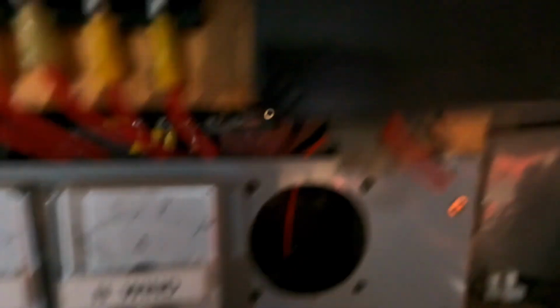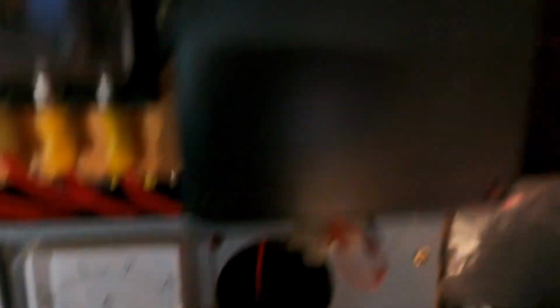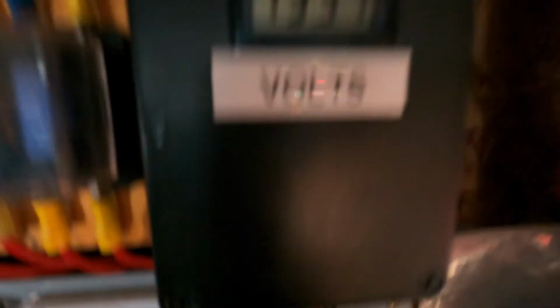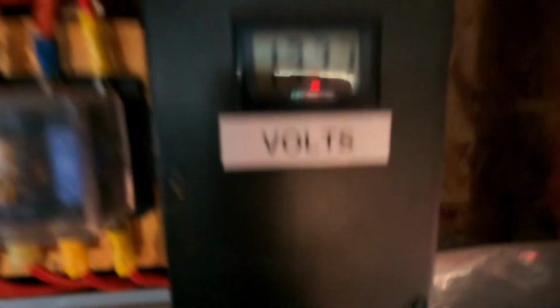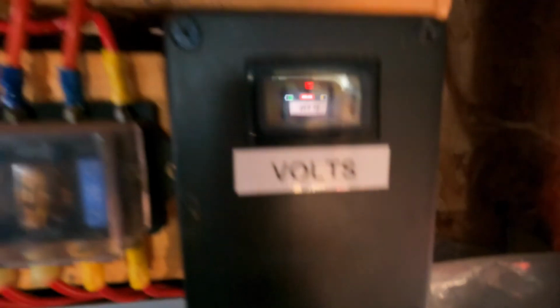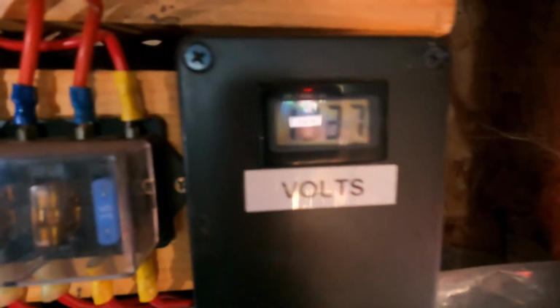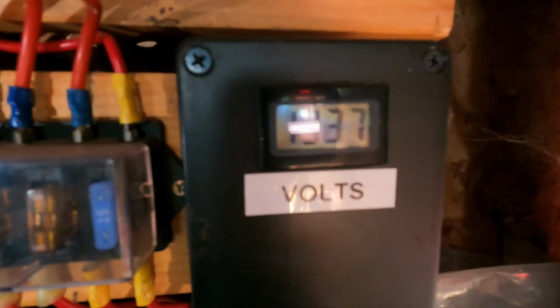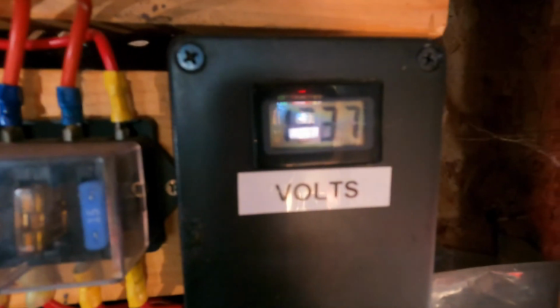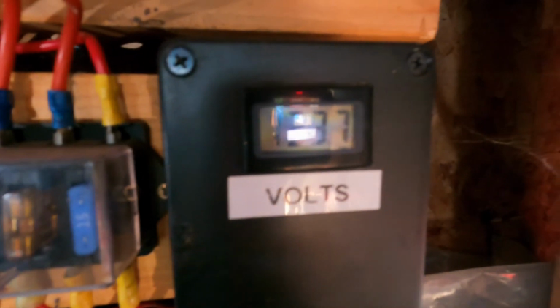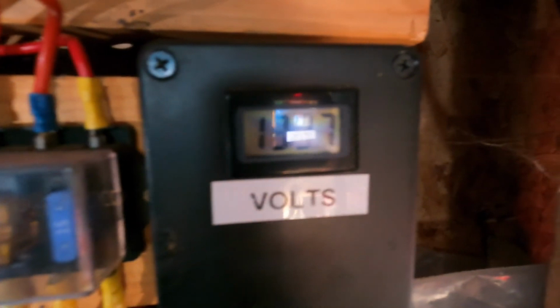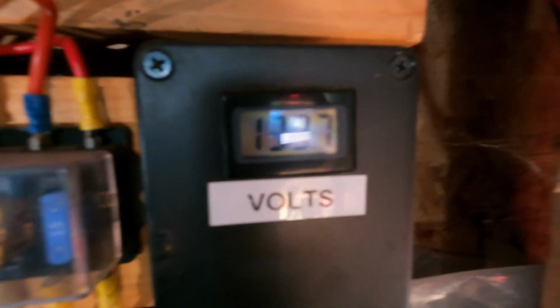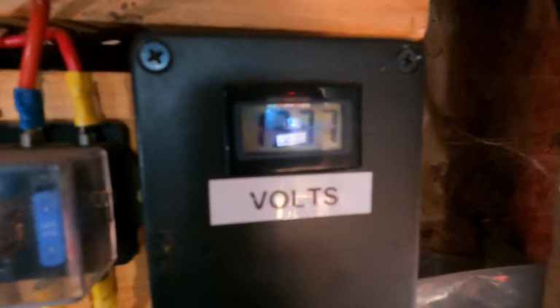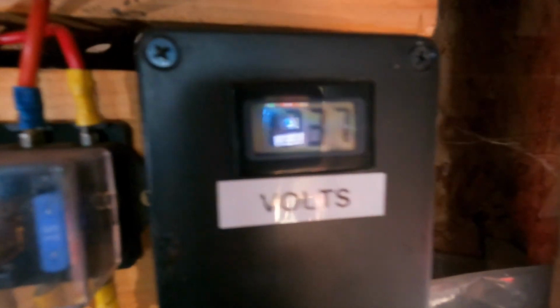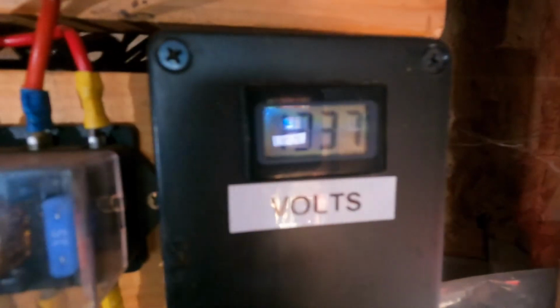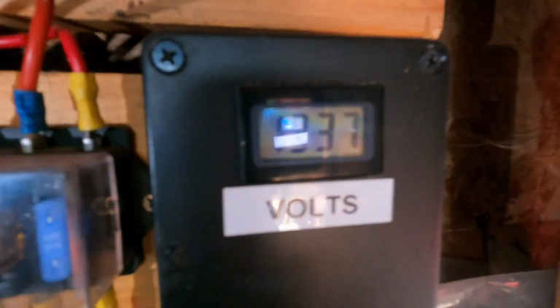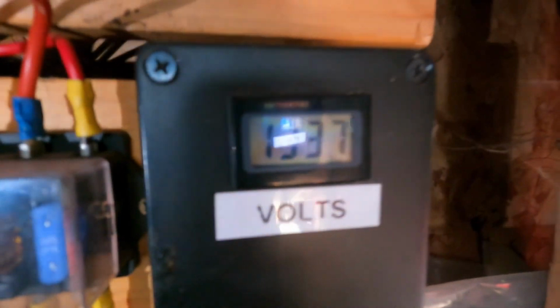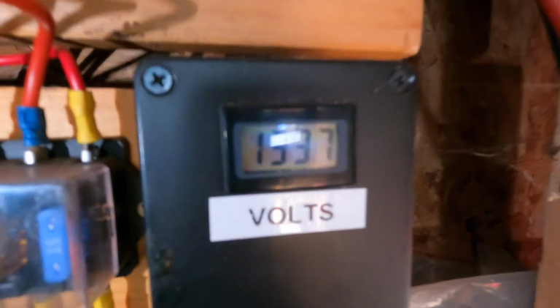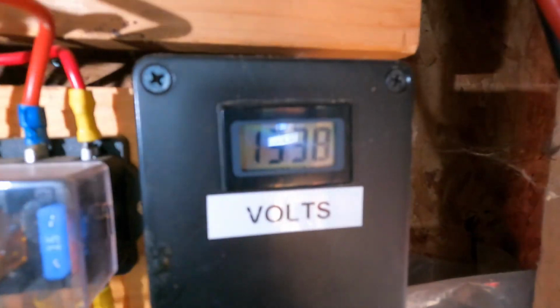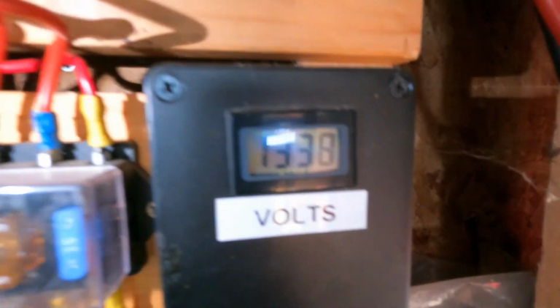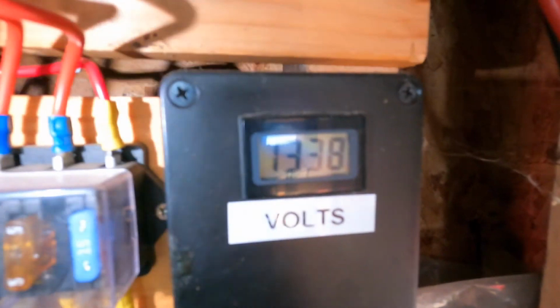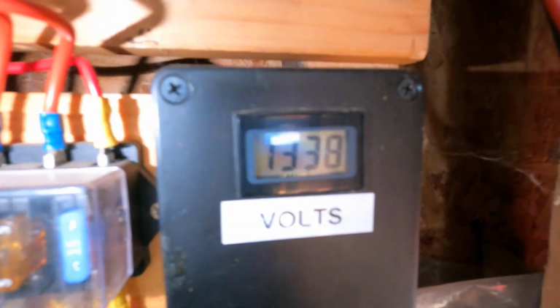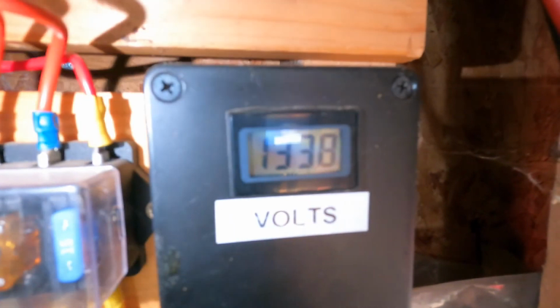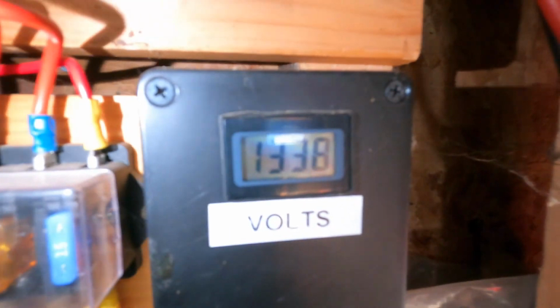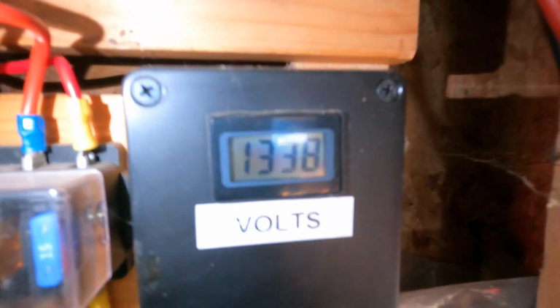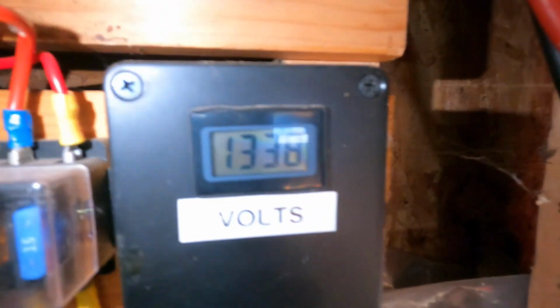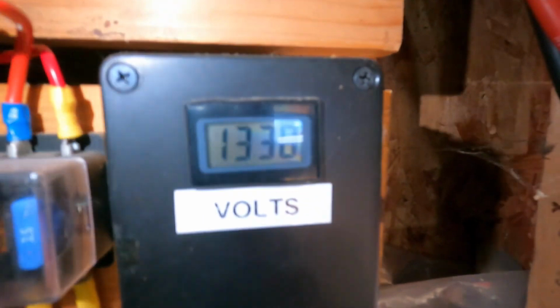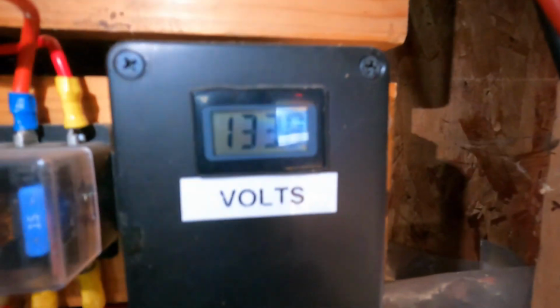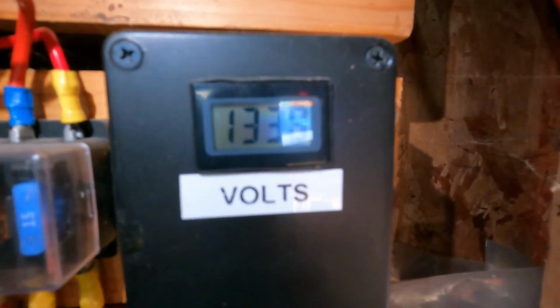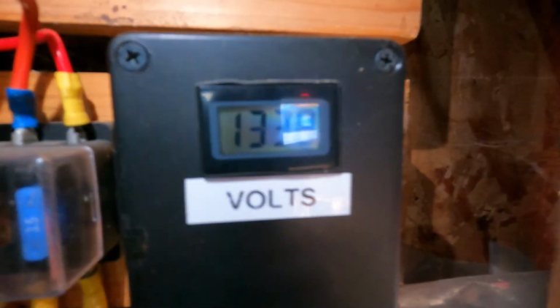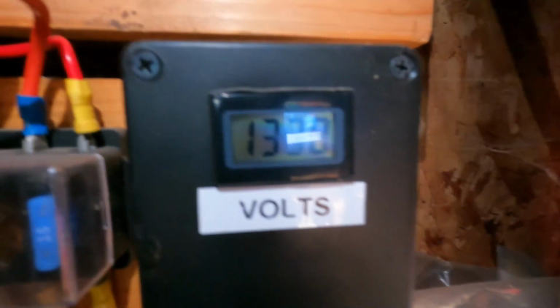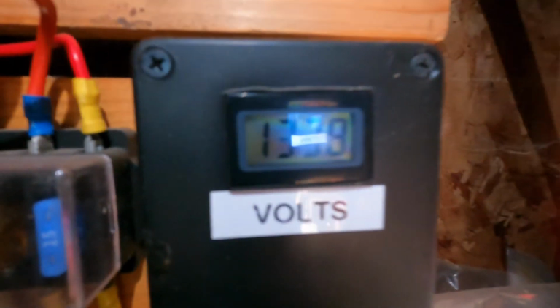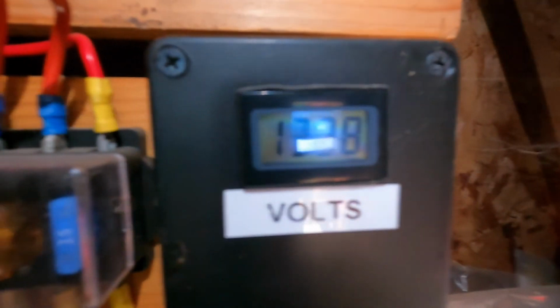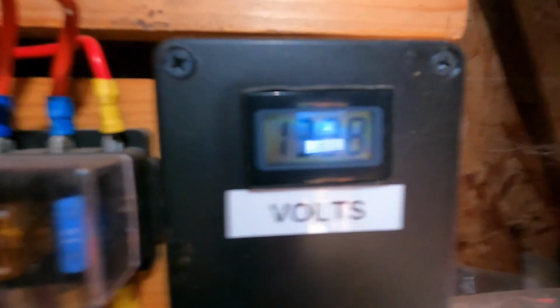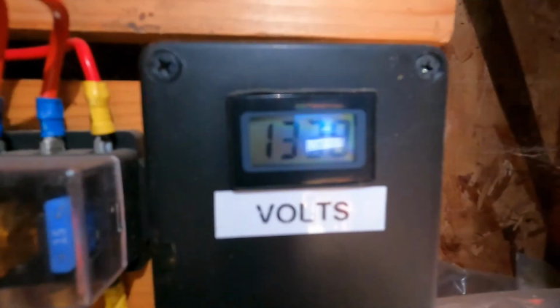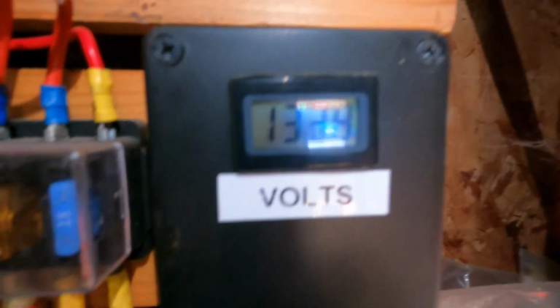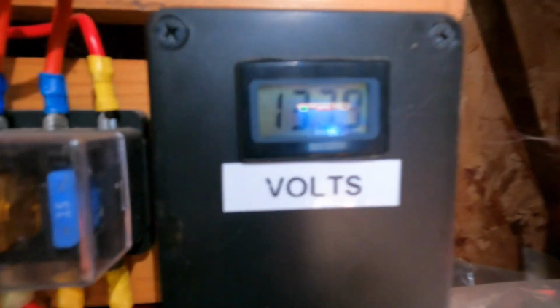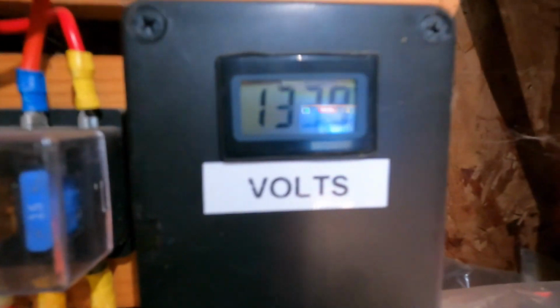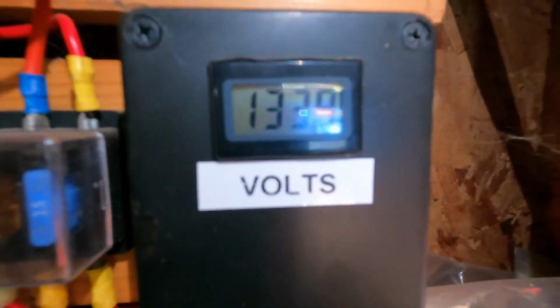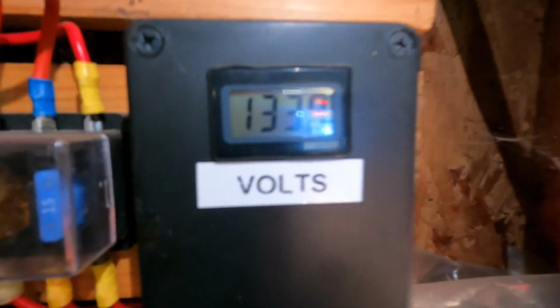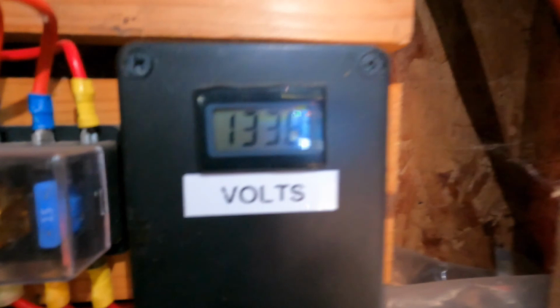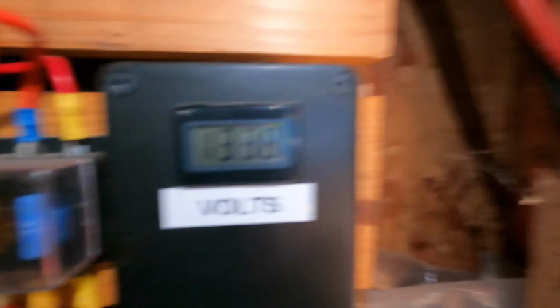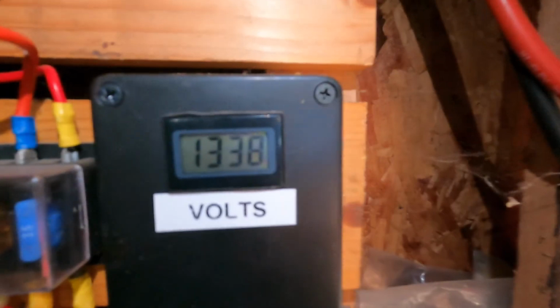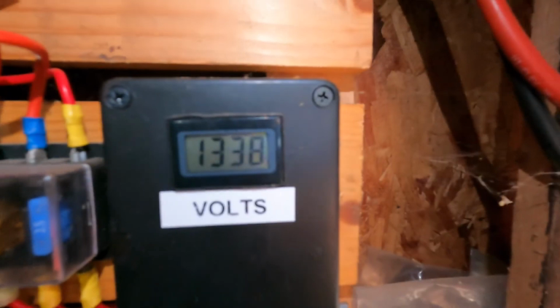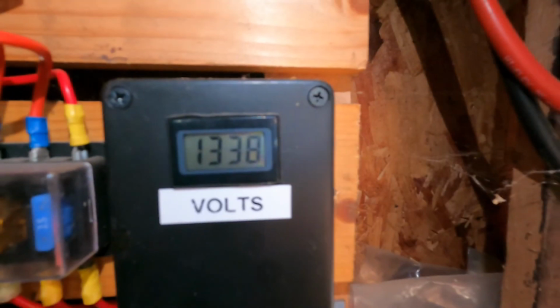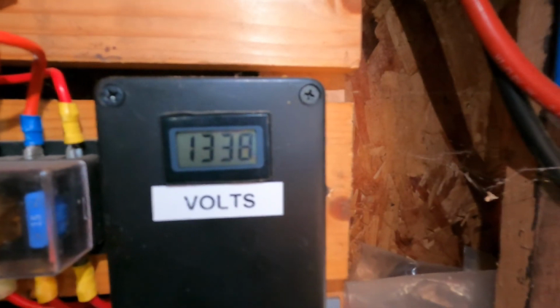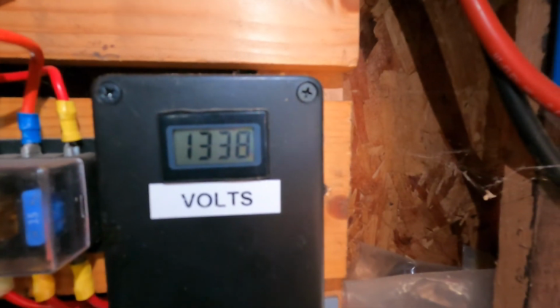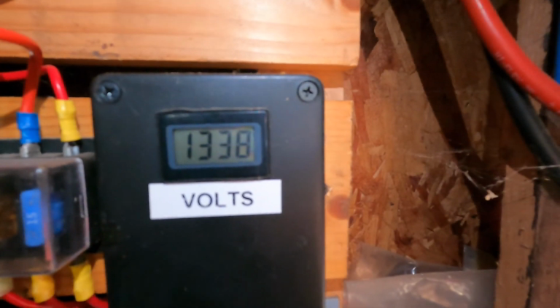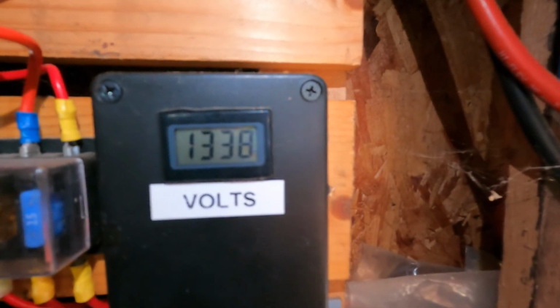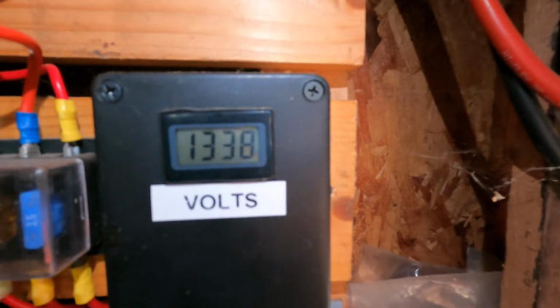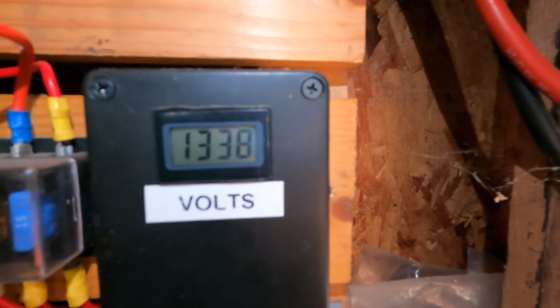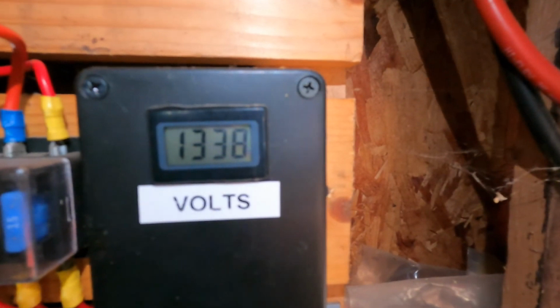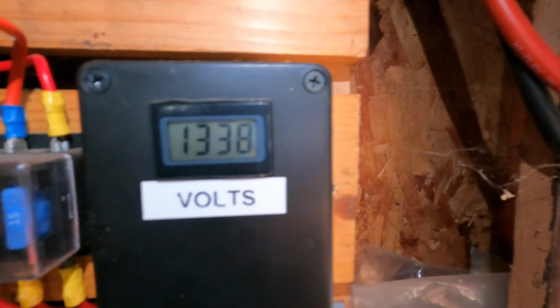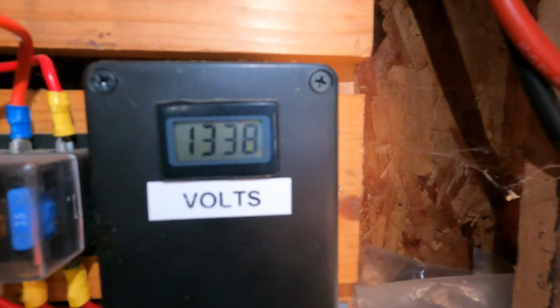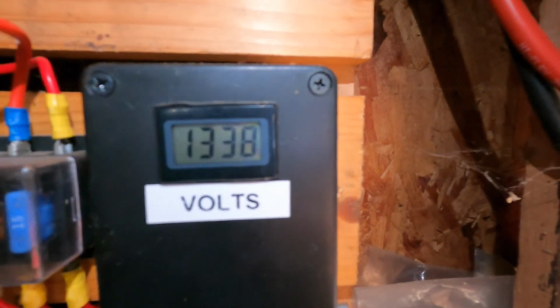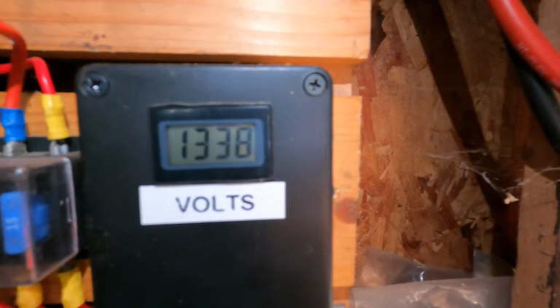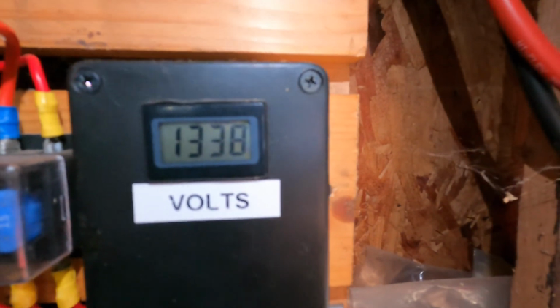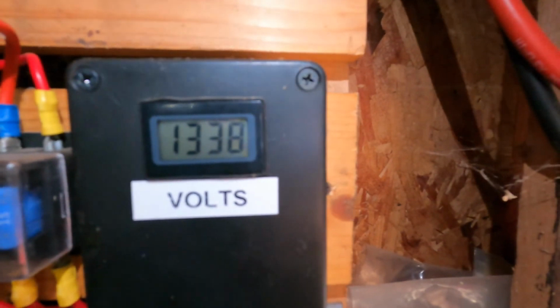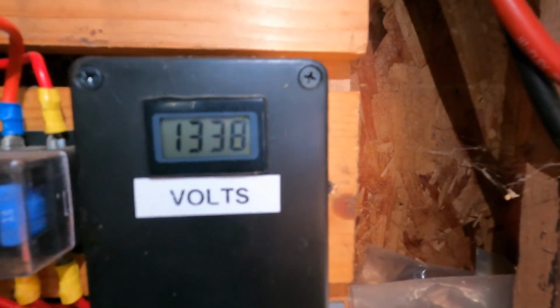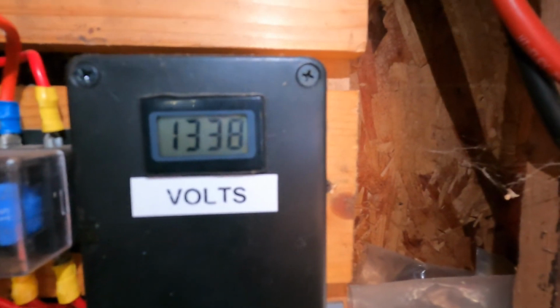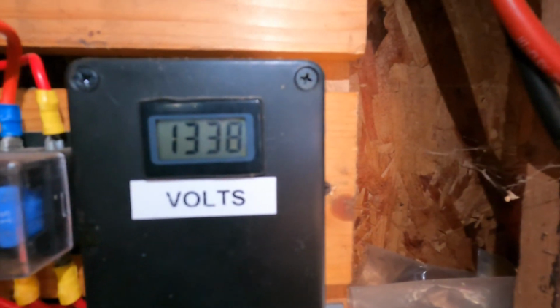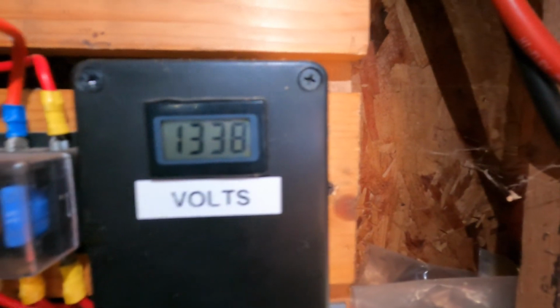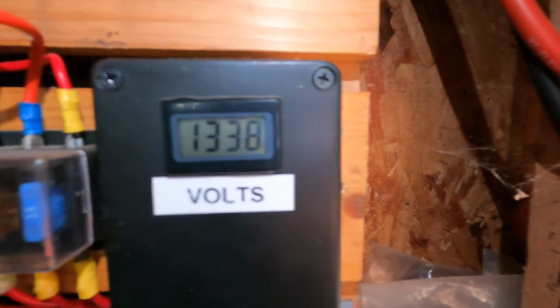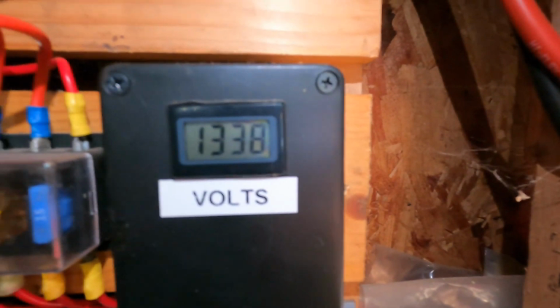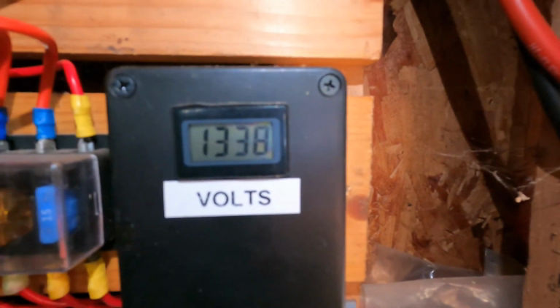And we're up at... get that light on it. 13.38 volts.